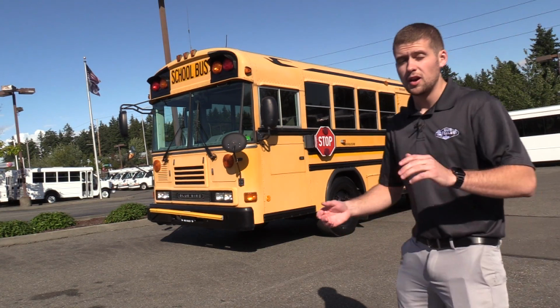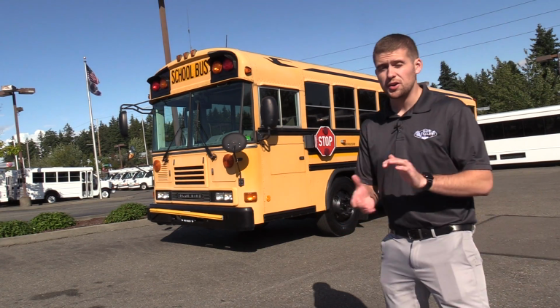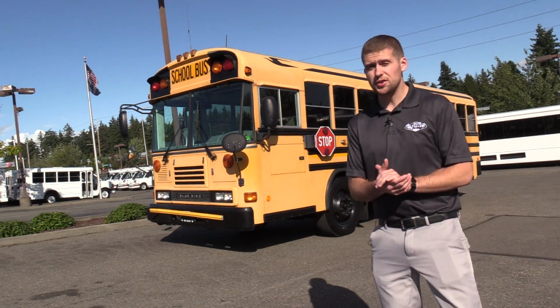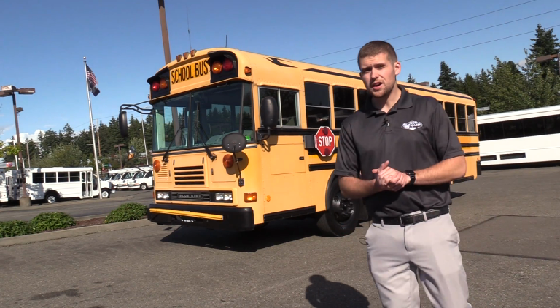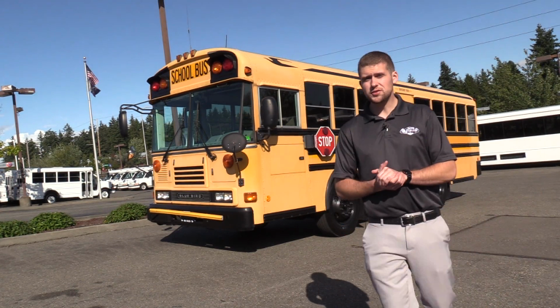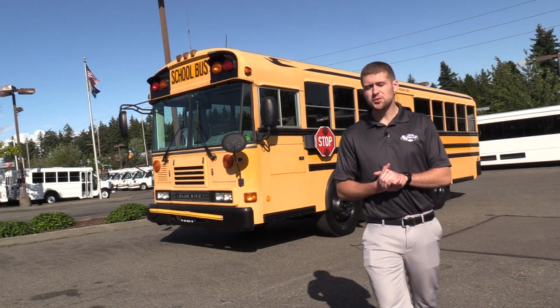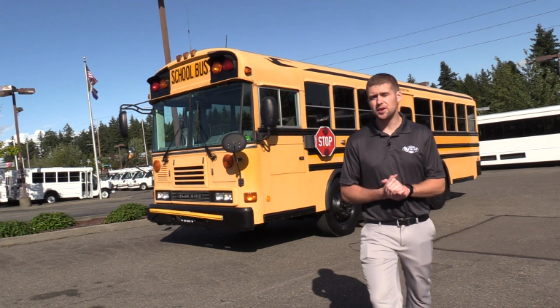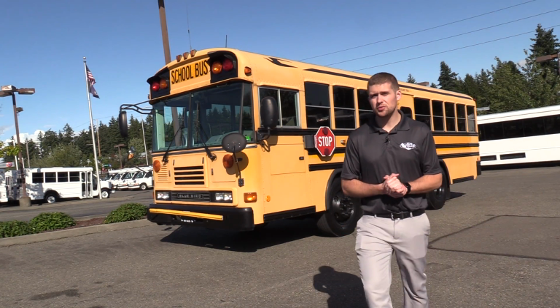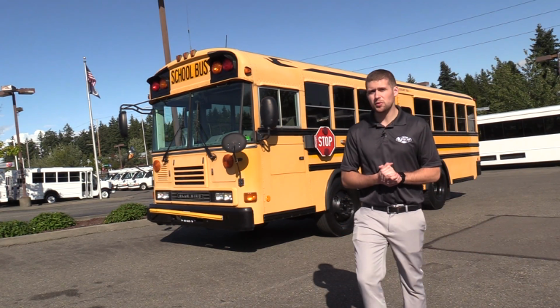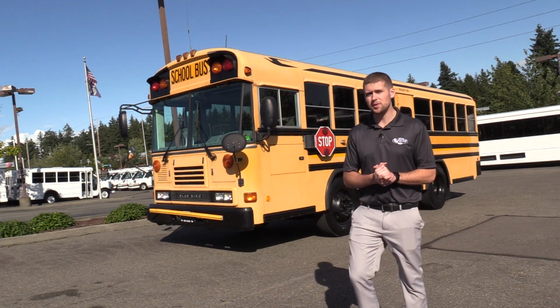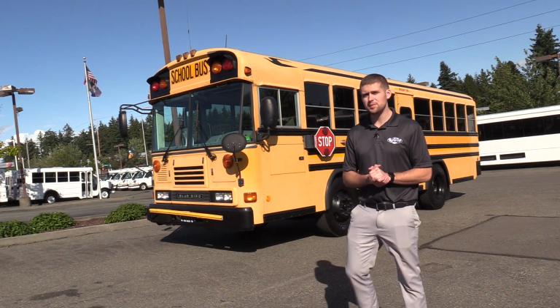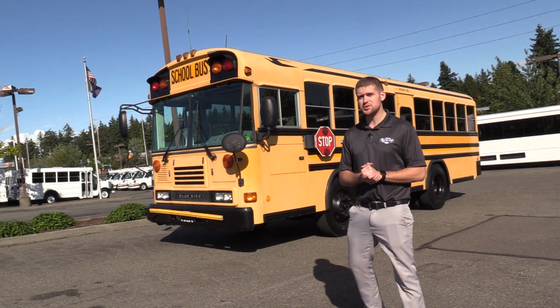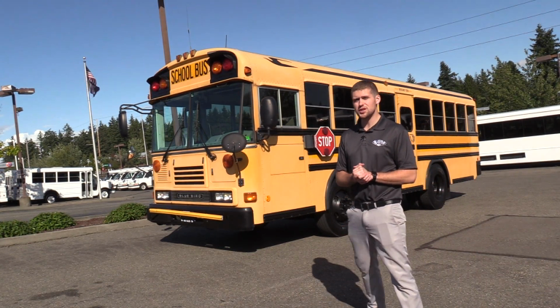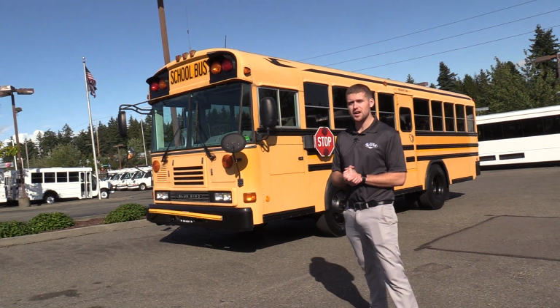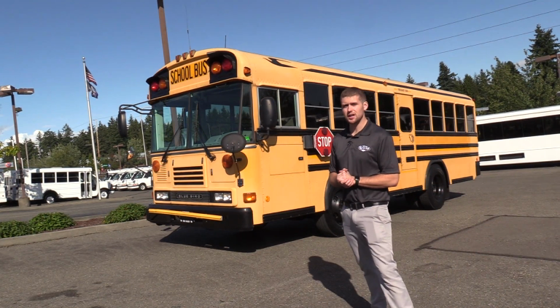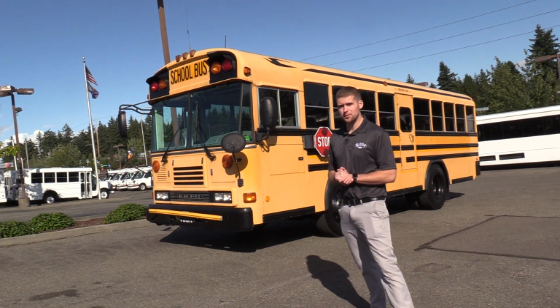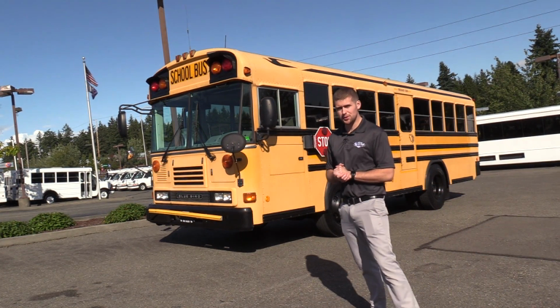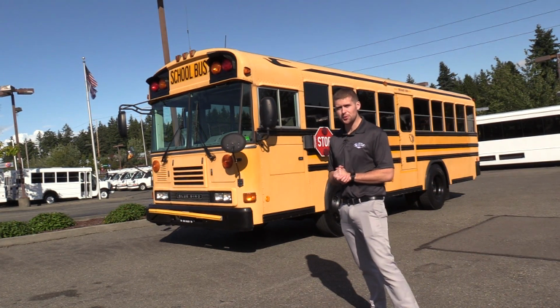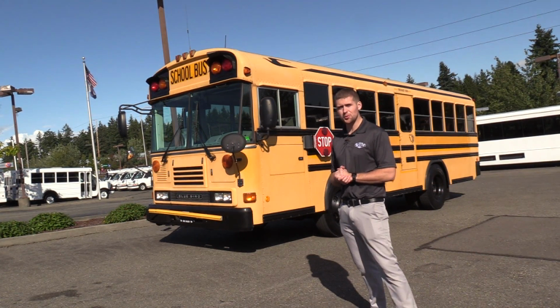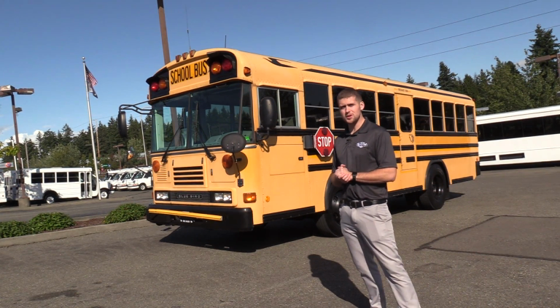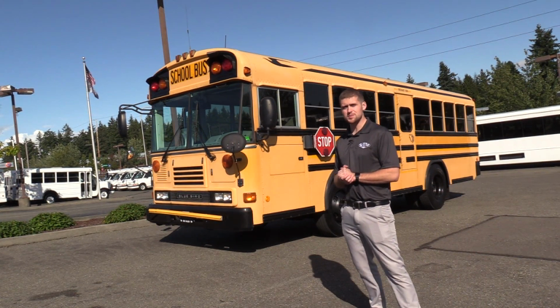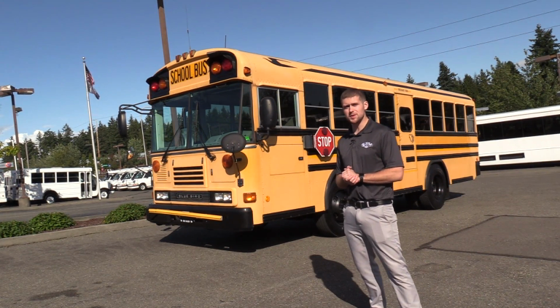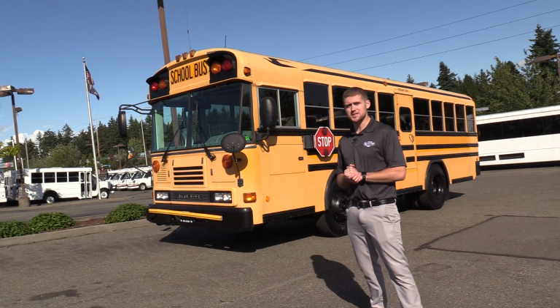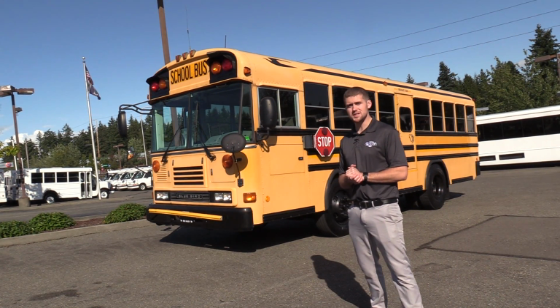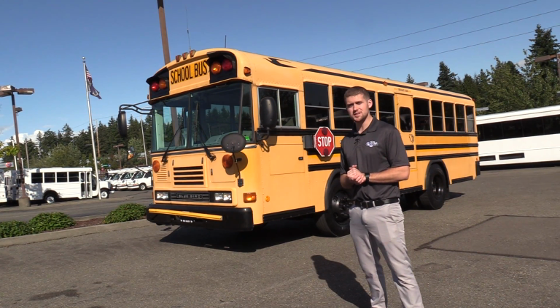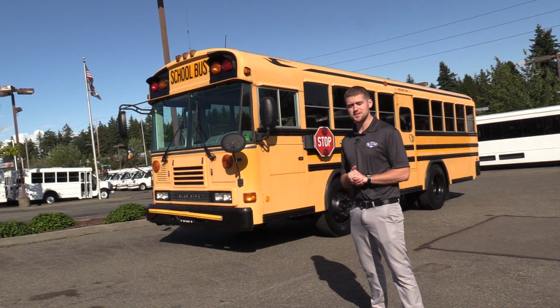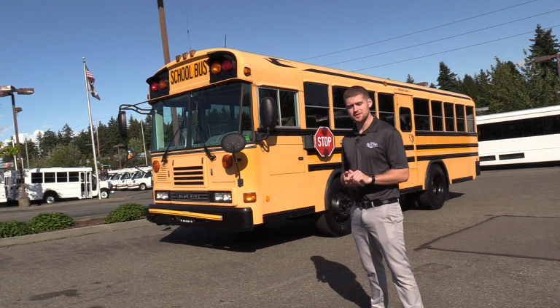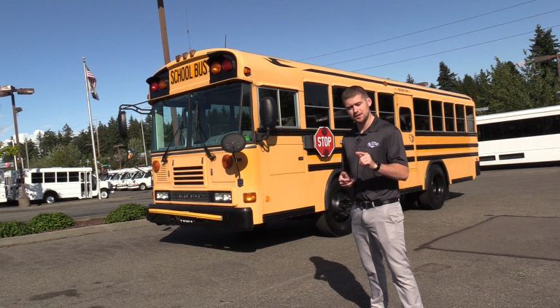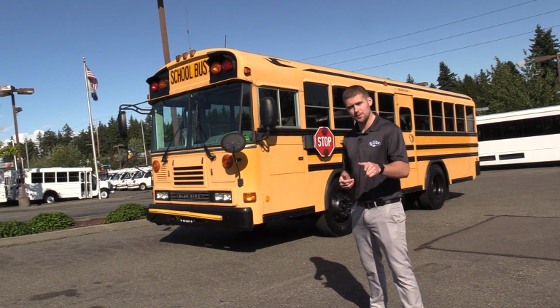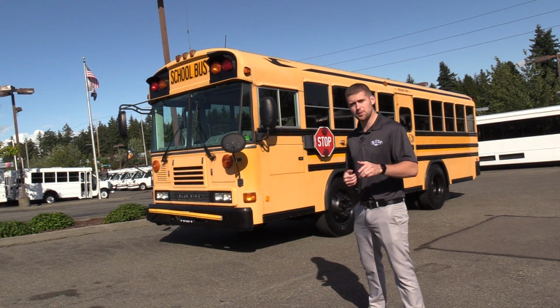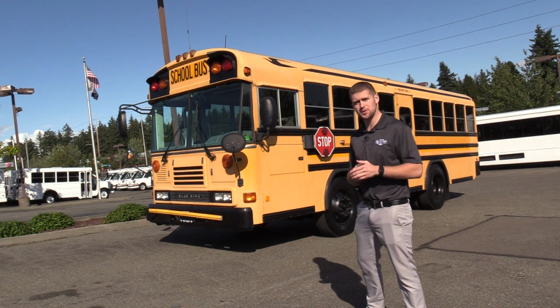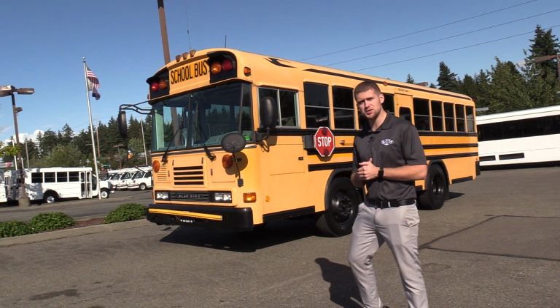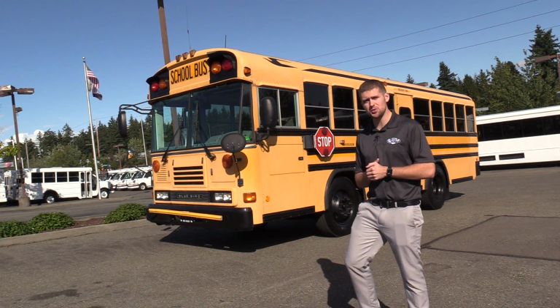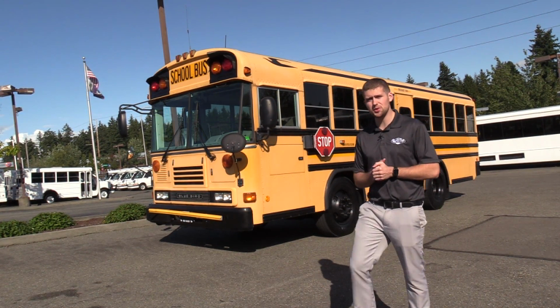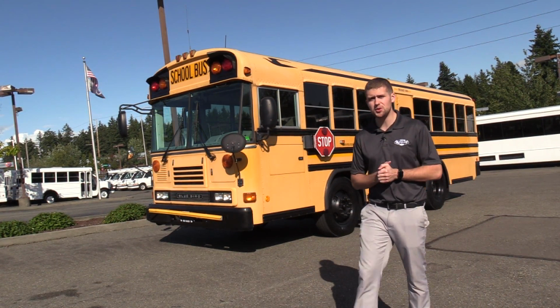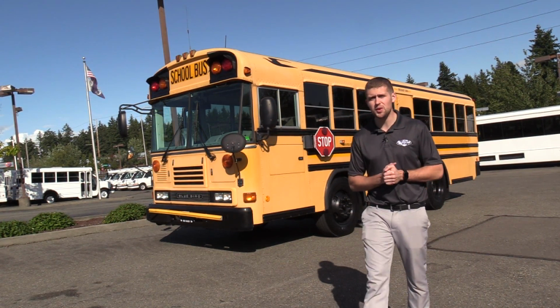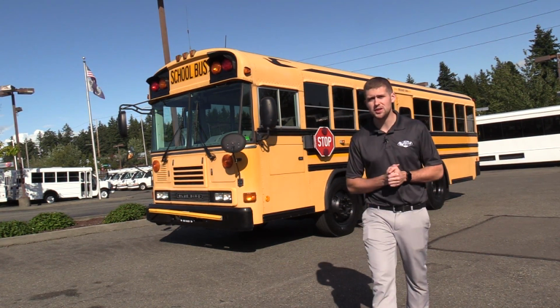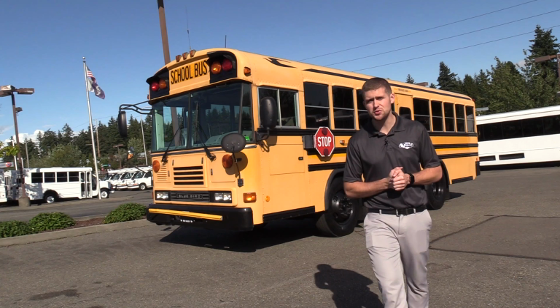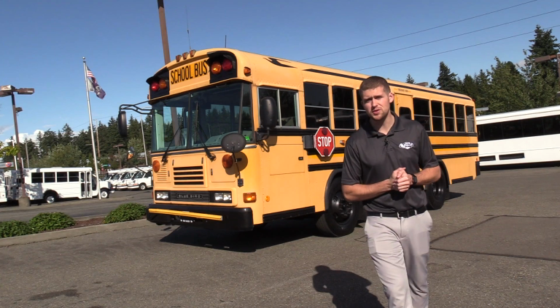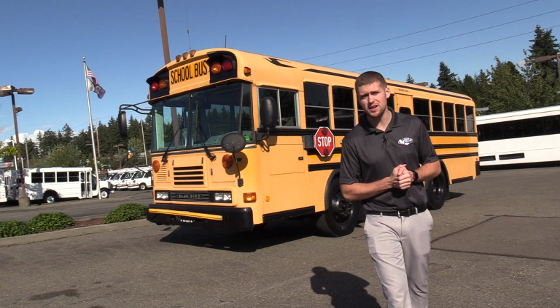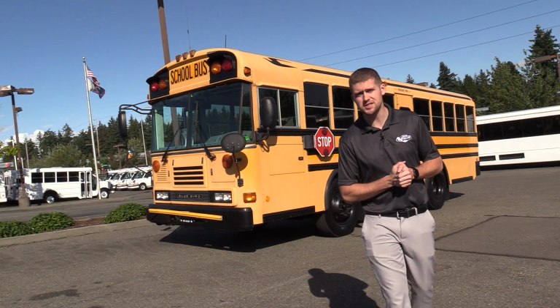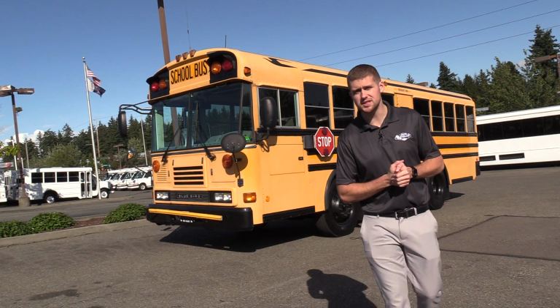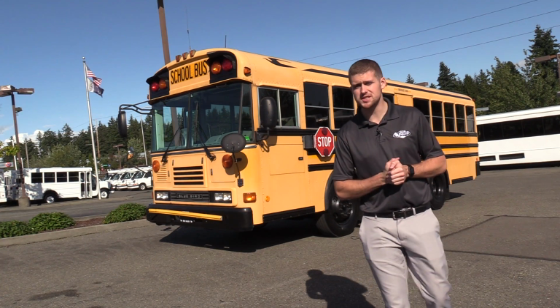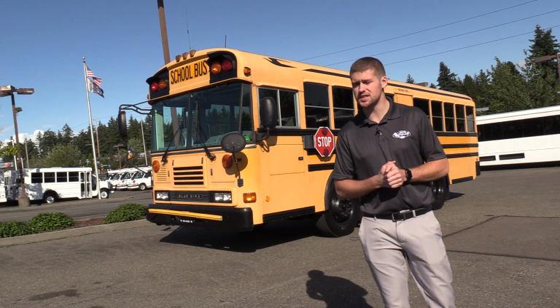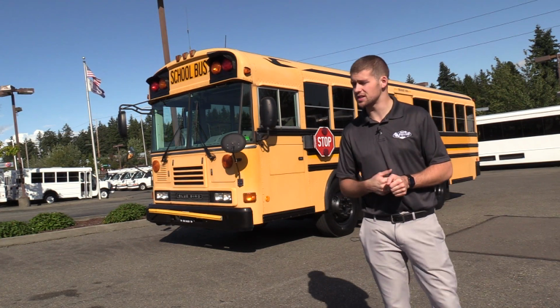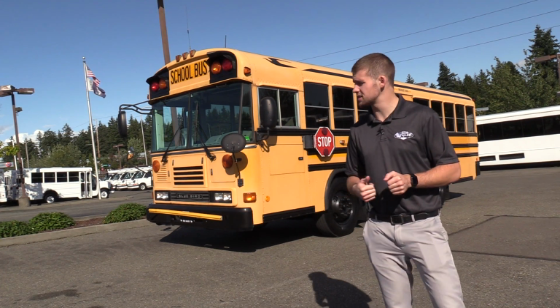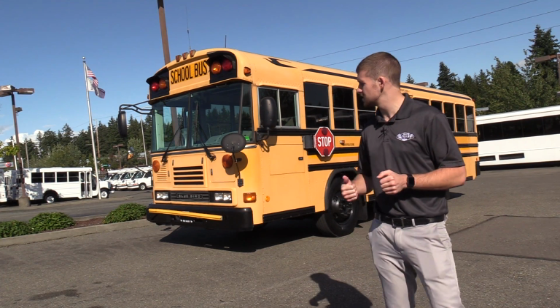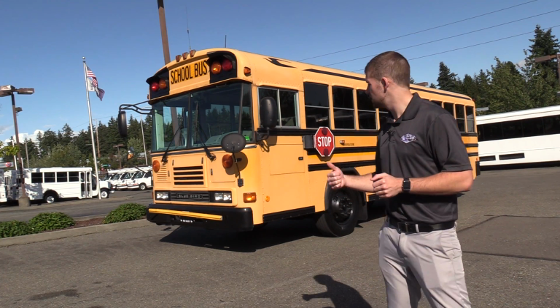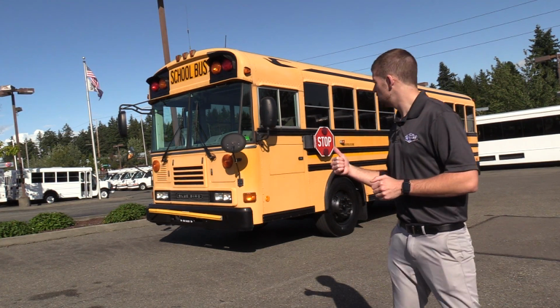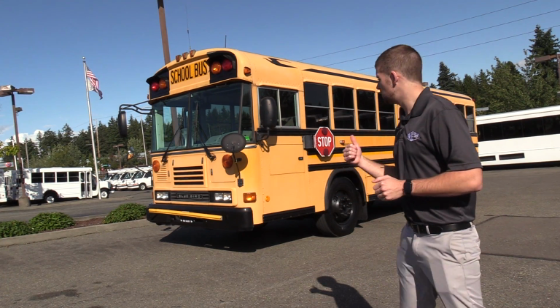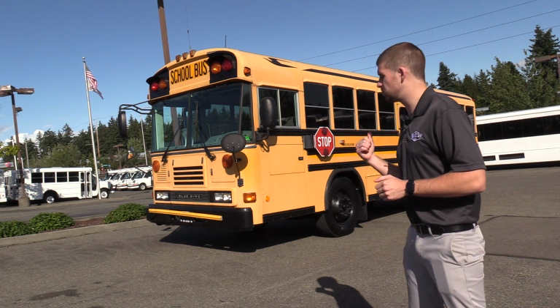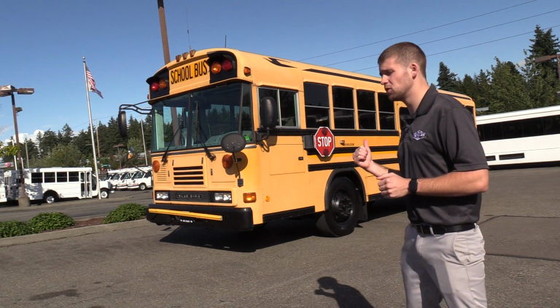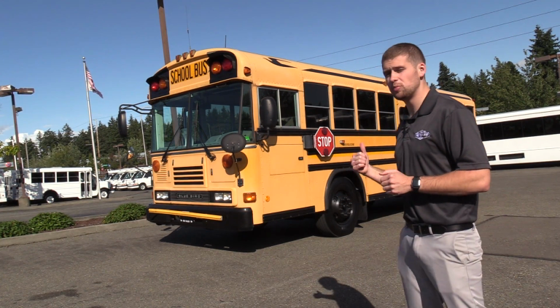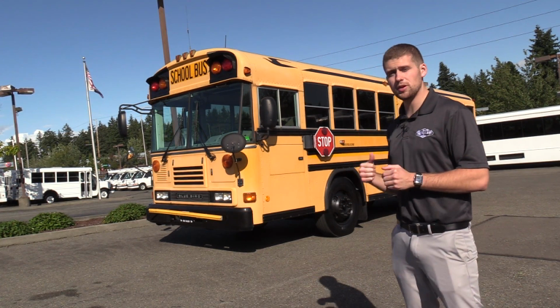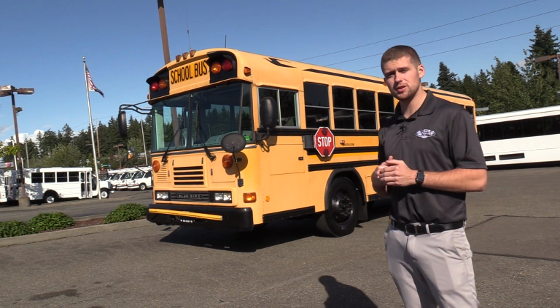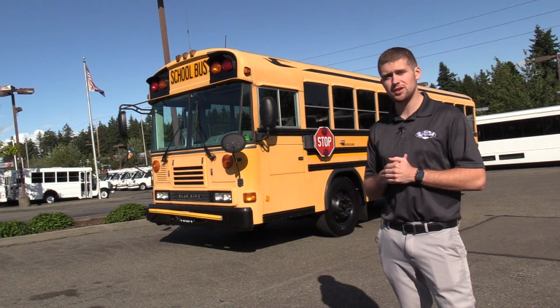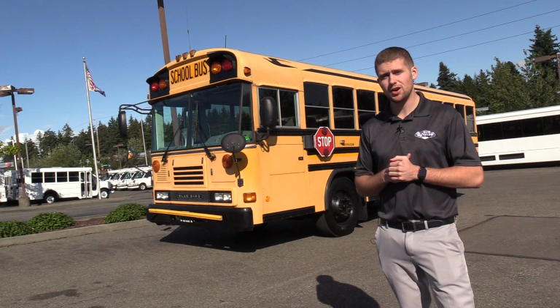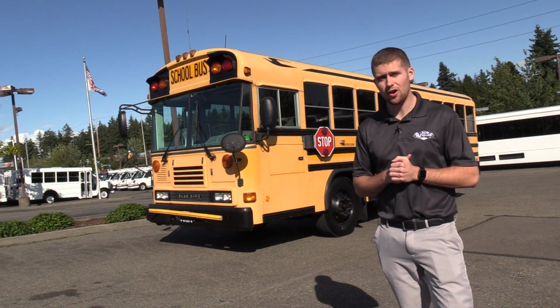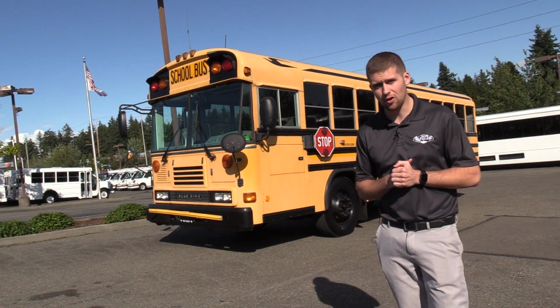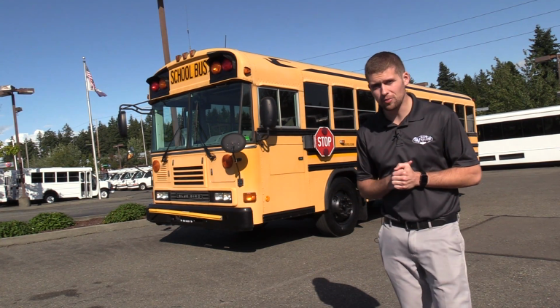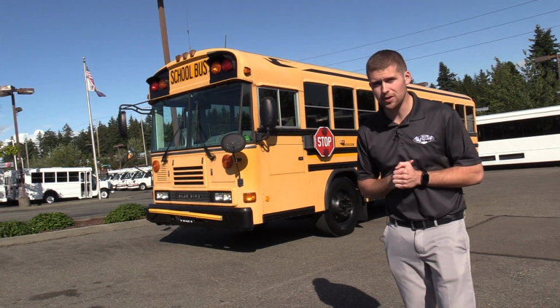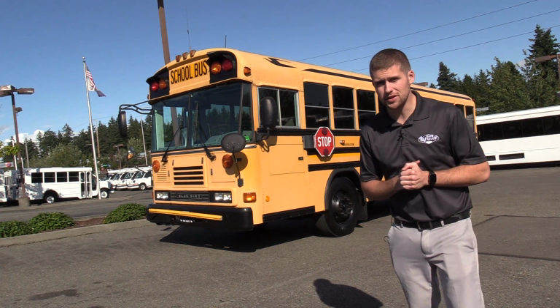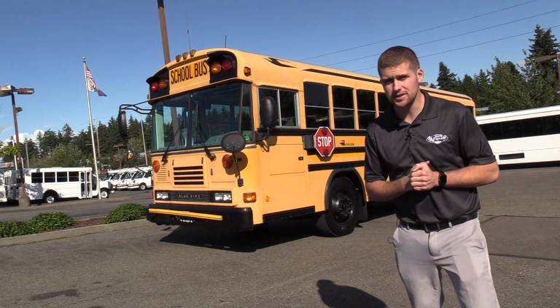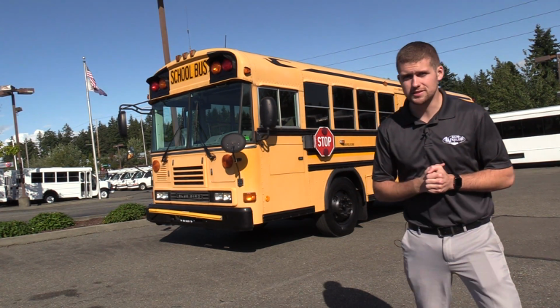Good afternoon everyone, my name is Jack and I'm at Northwest Bus Sales. Today I'm going to be showing you a 2006 Bluebird All-American.